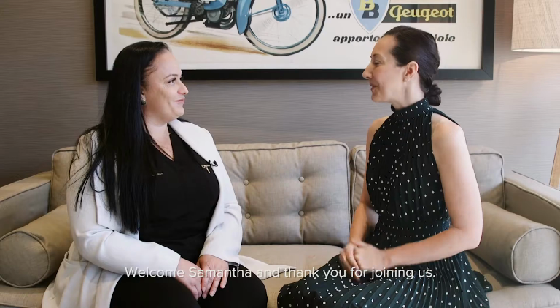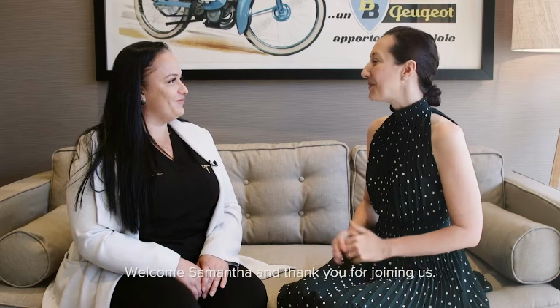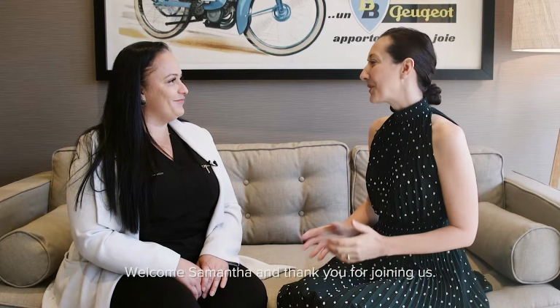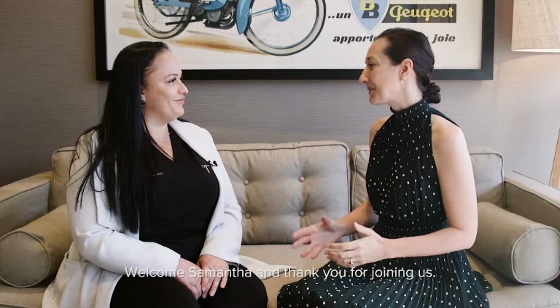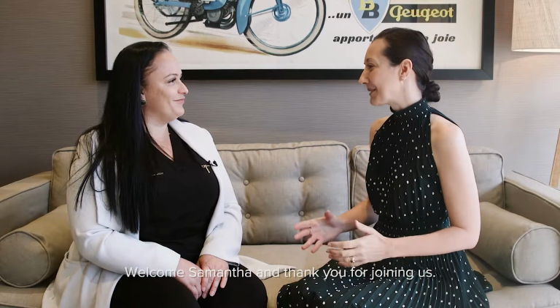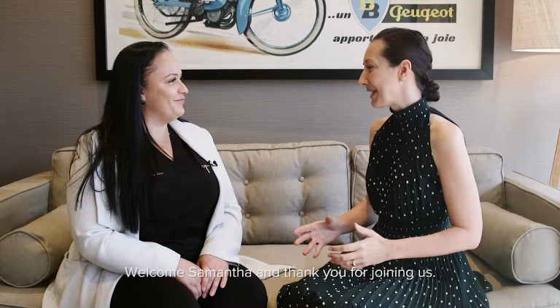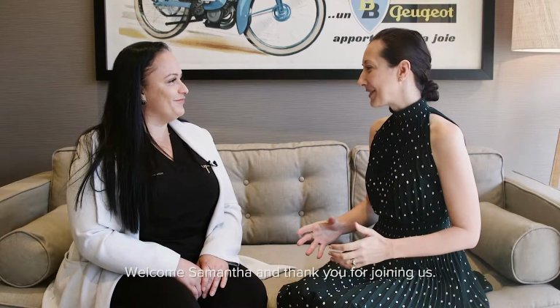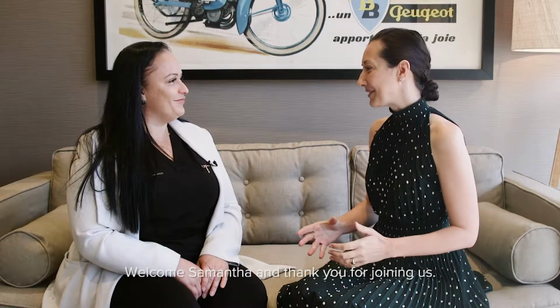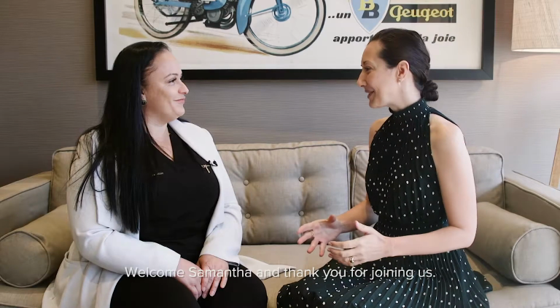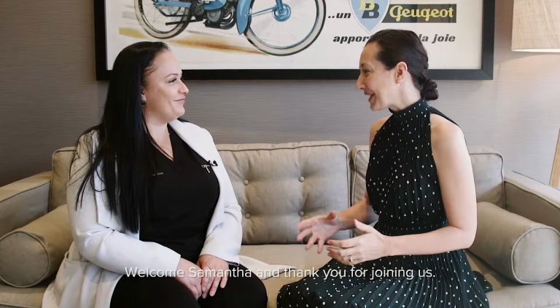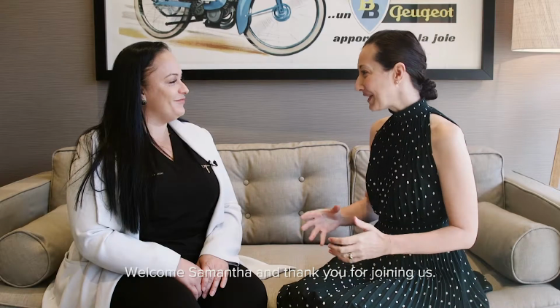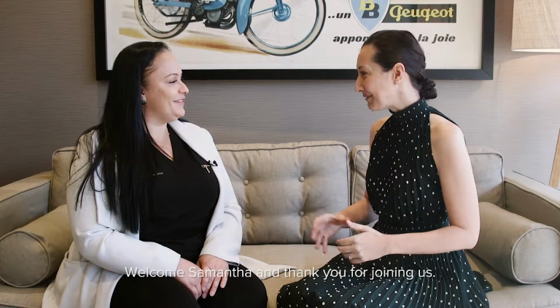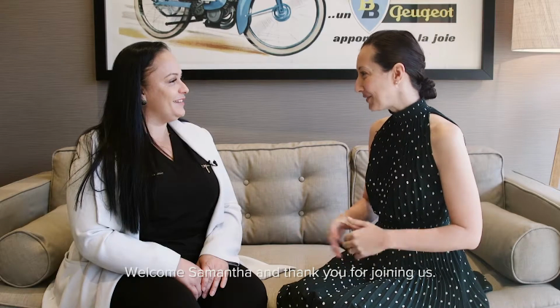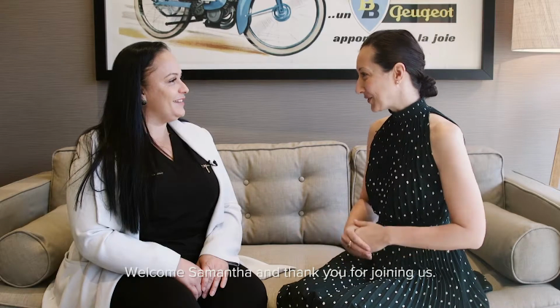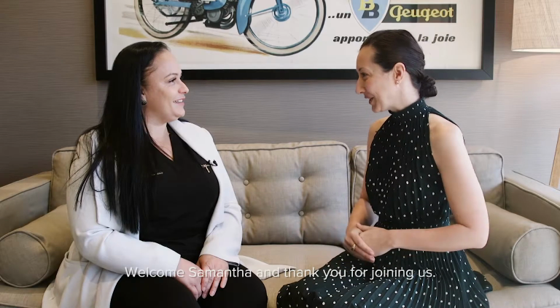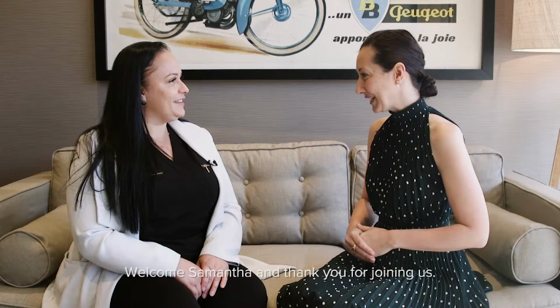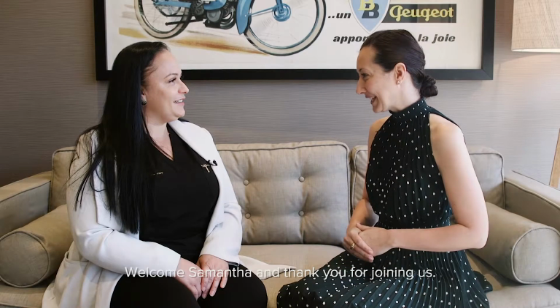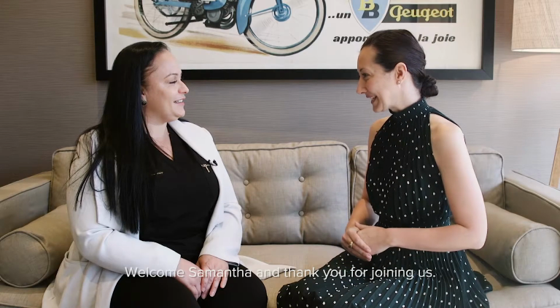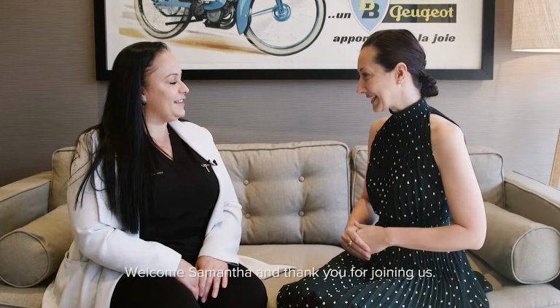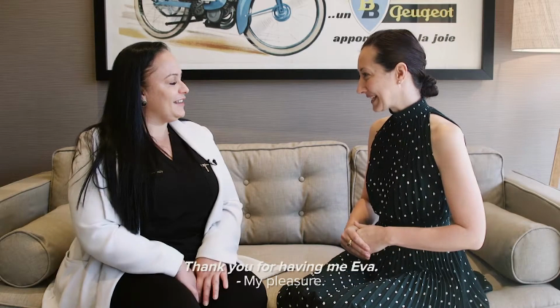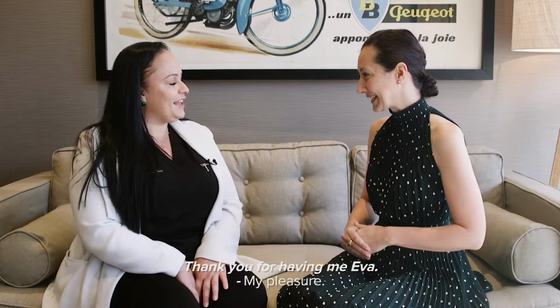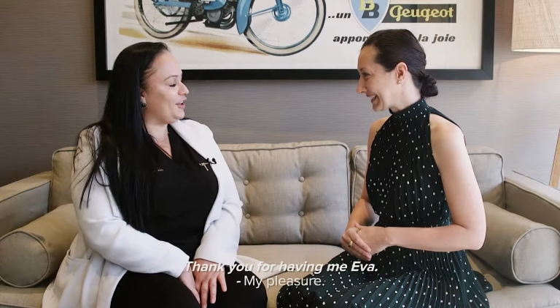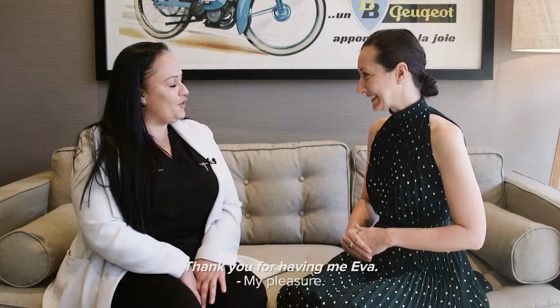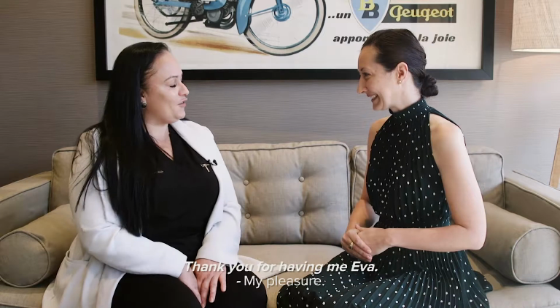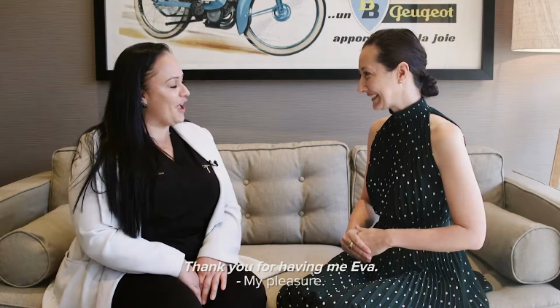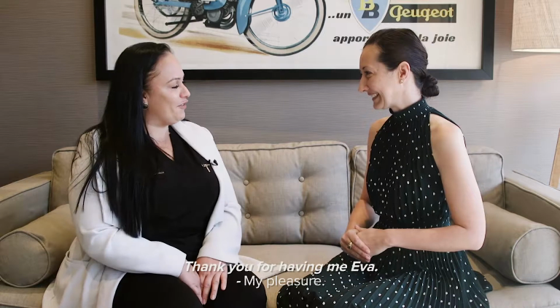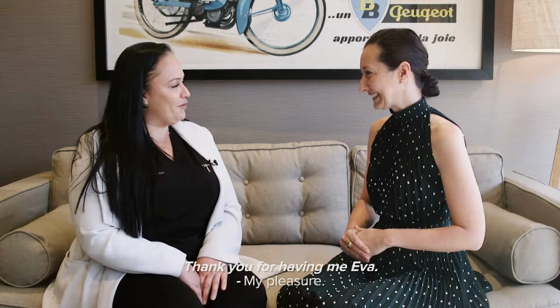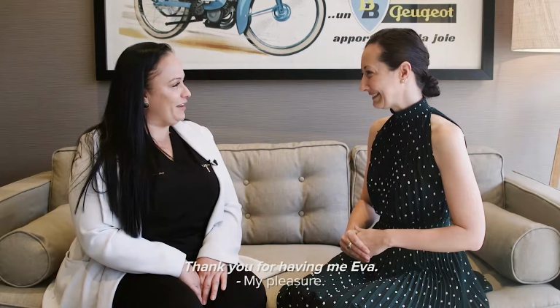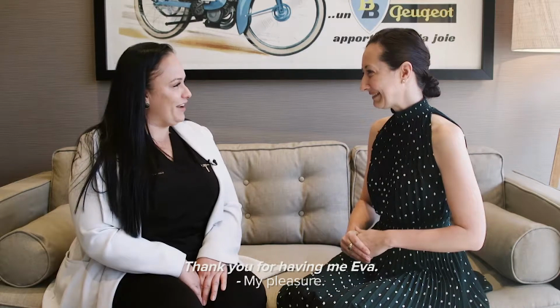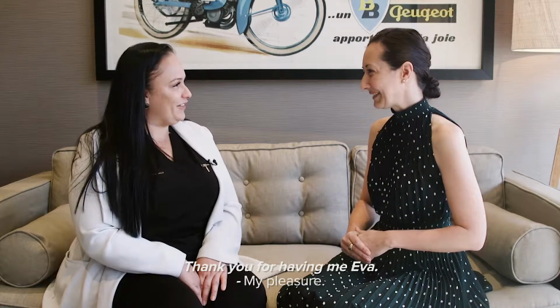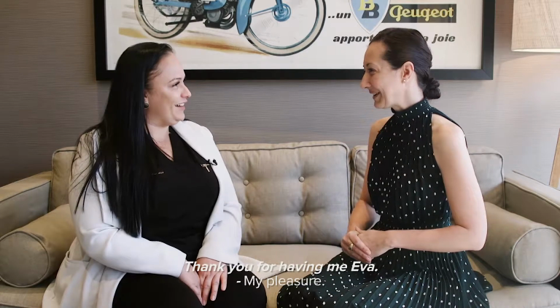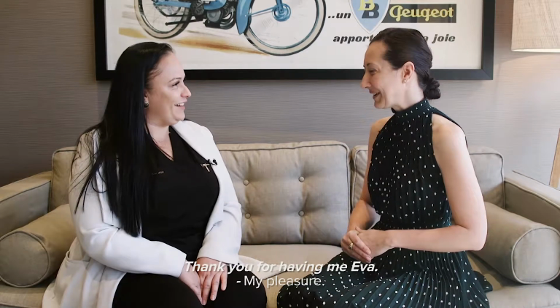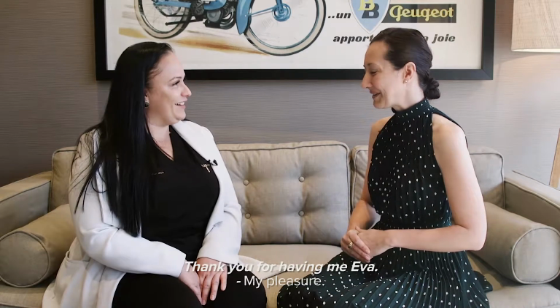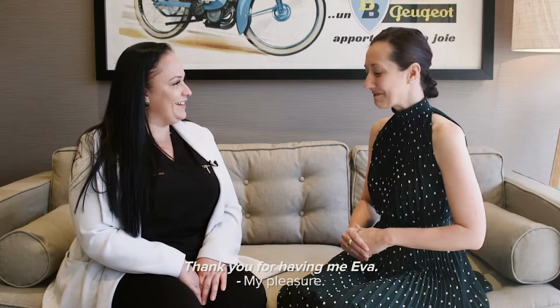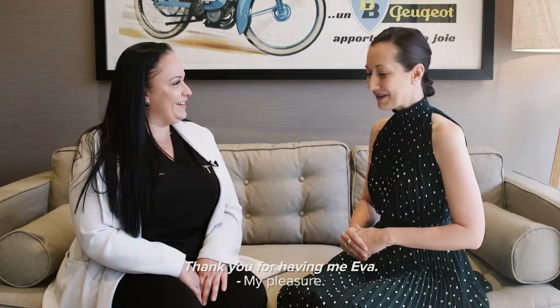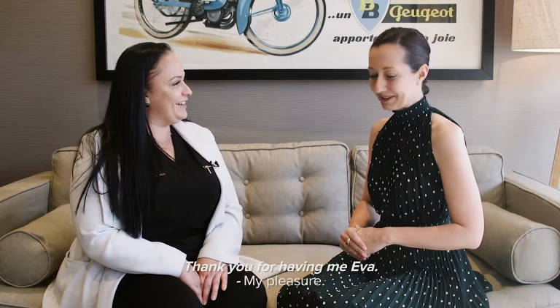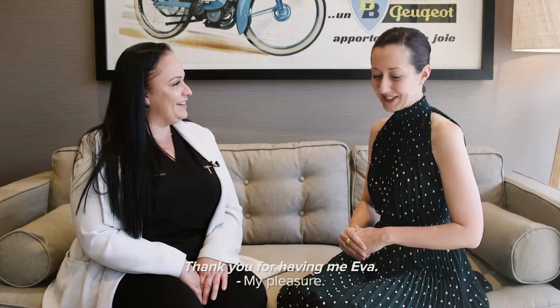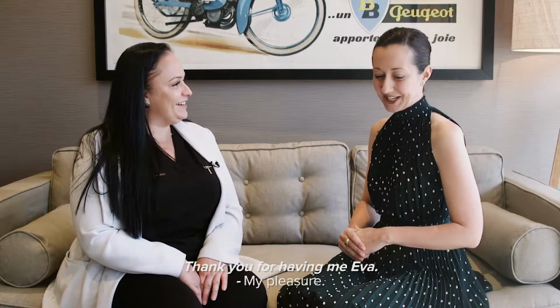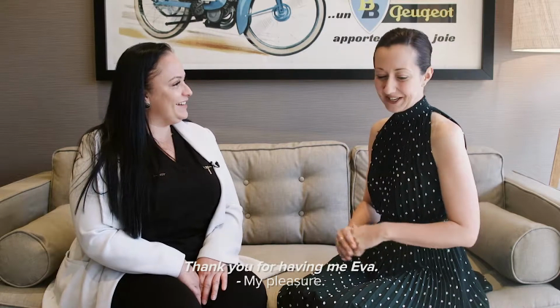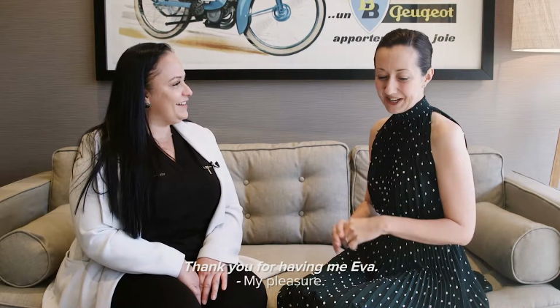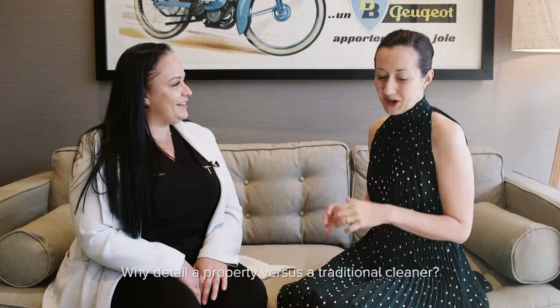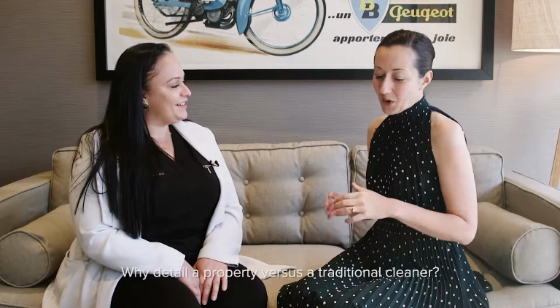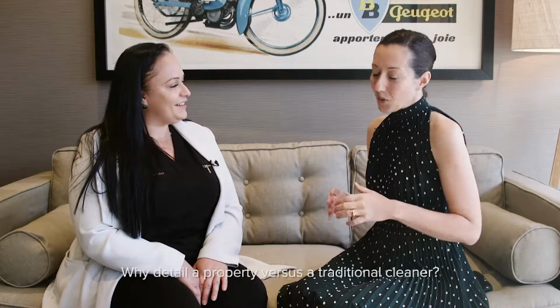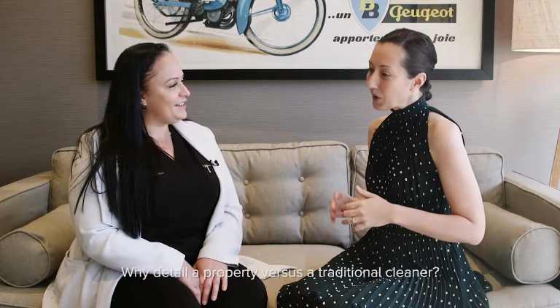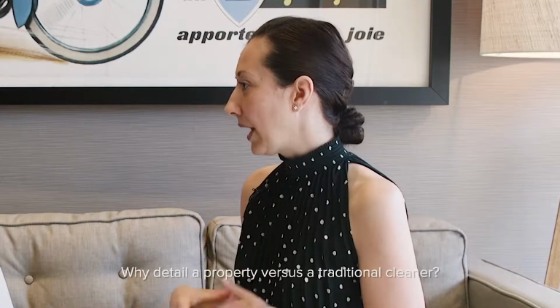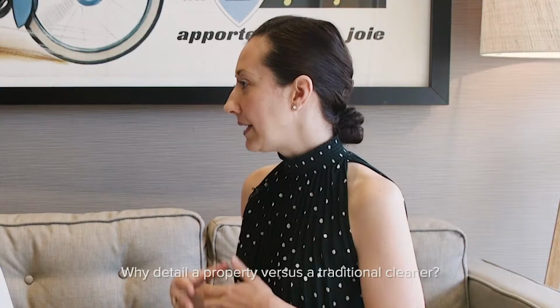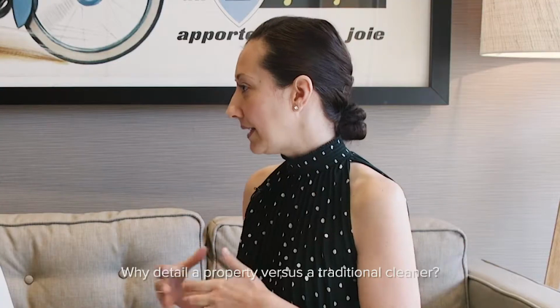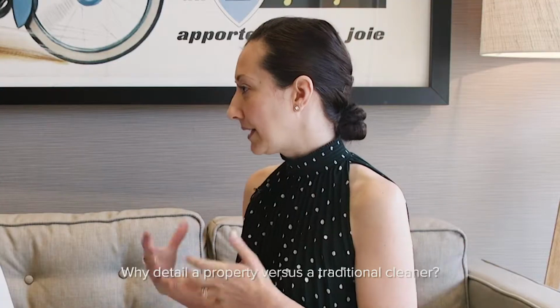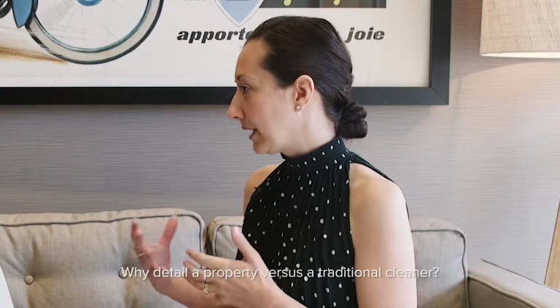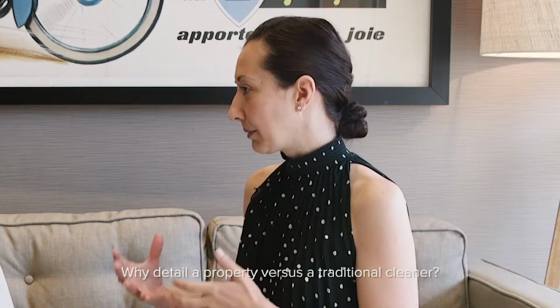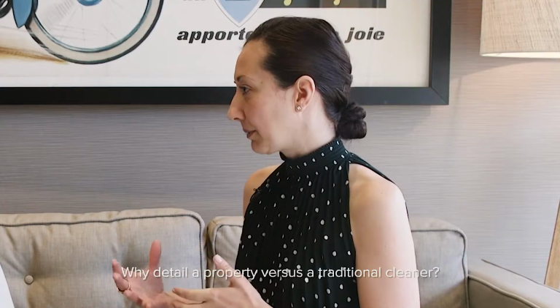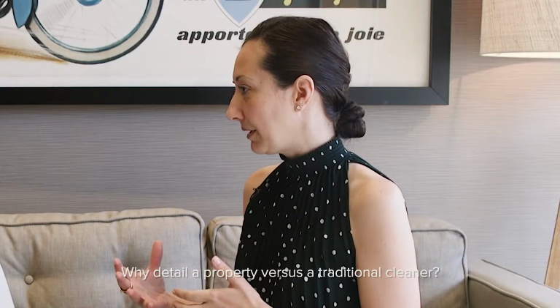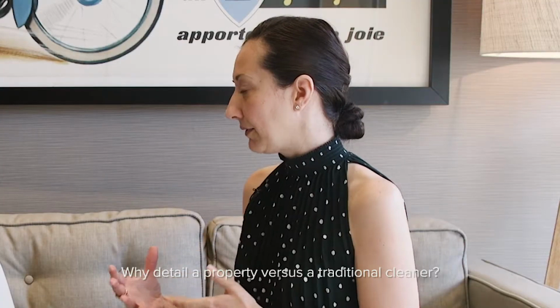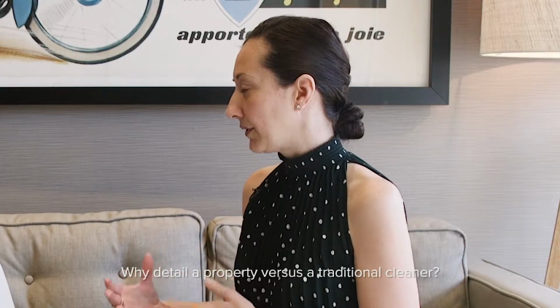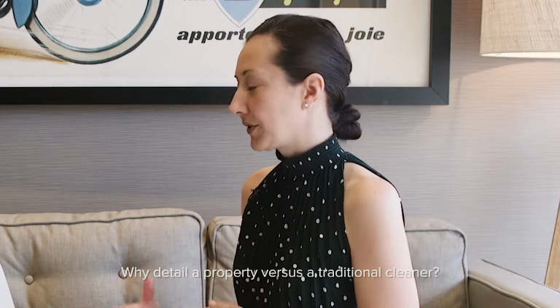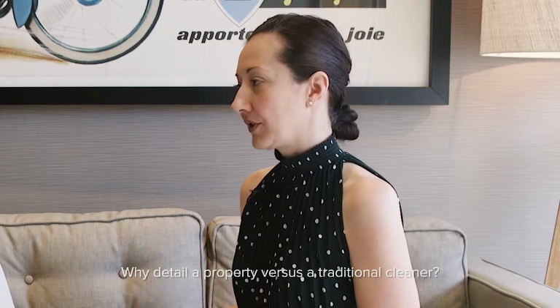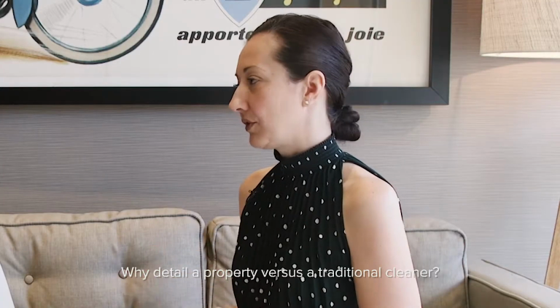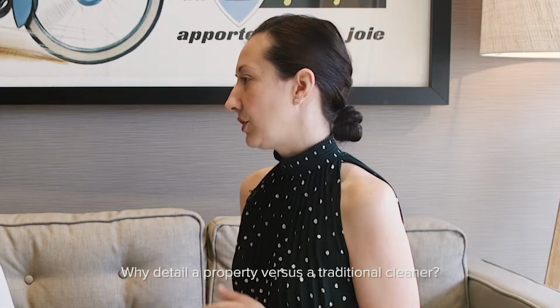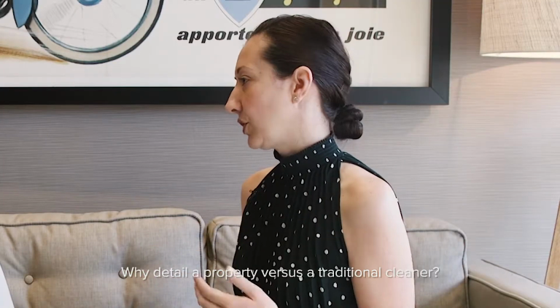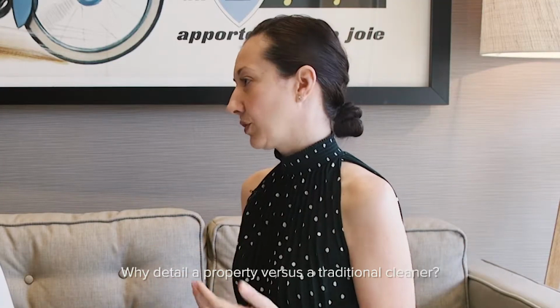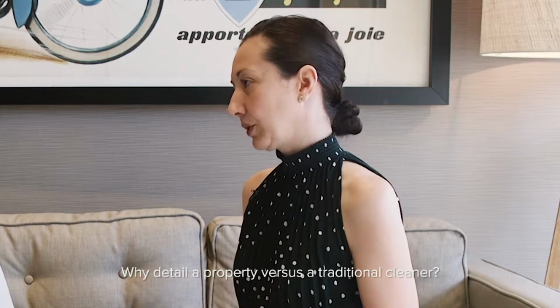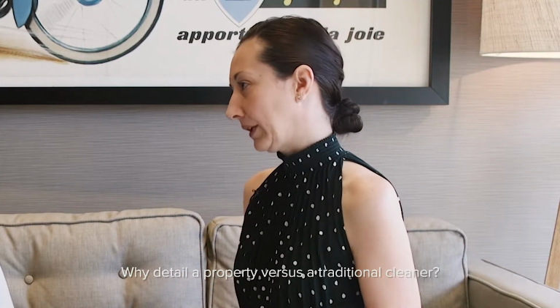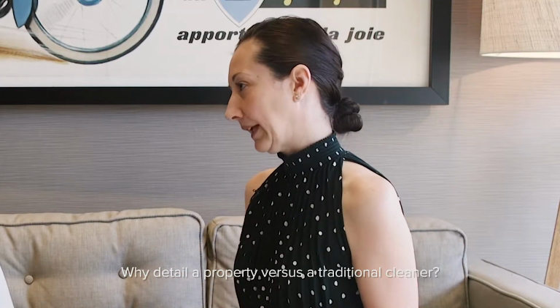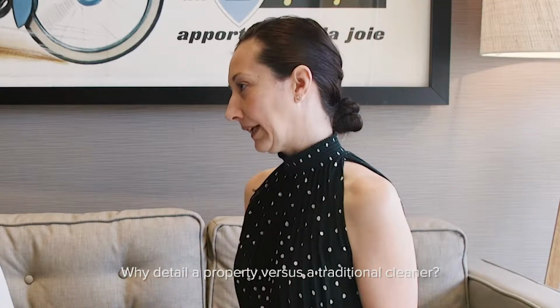Welcome, Samantha, and thank you for joining us. Thank you for having me, Eva. My pleasure. Why detail a property versus a traditional cleaner?